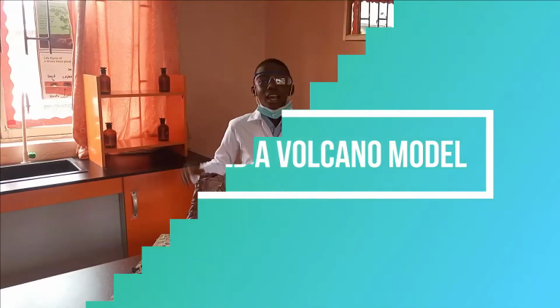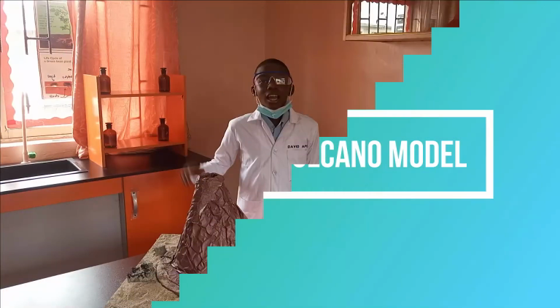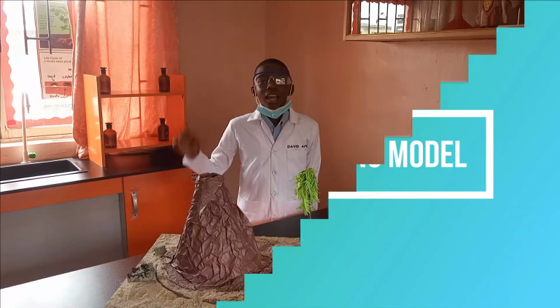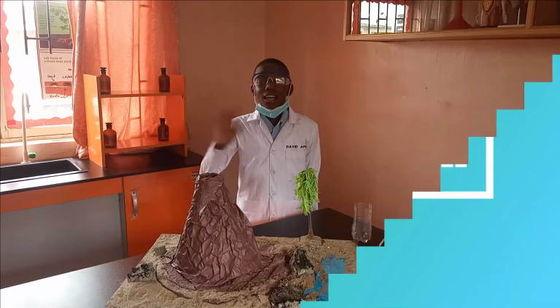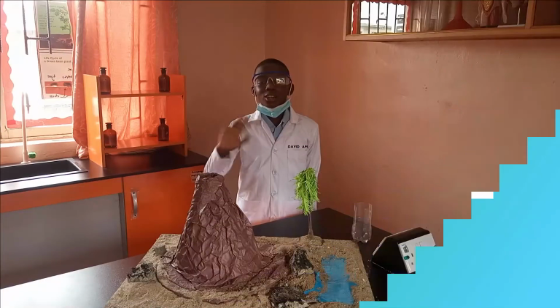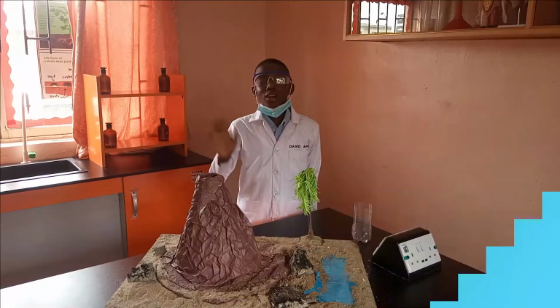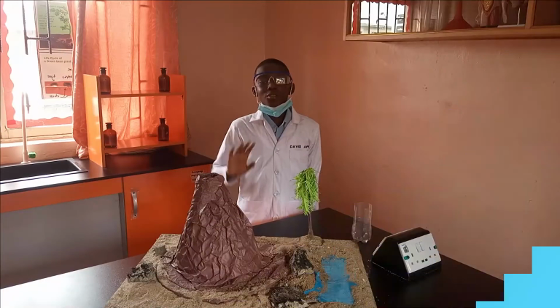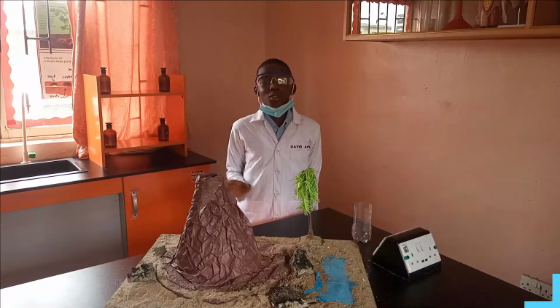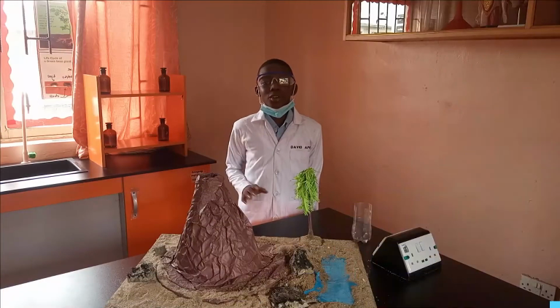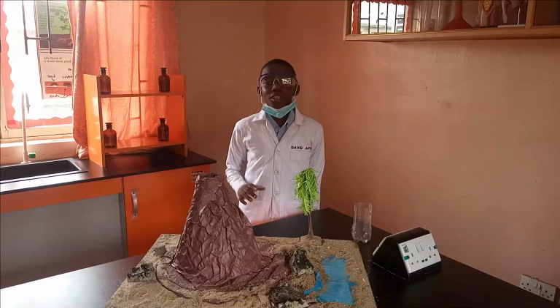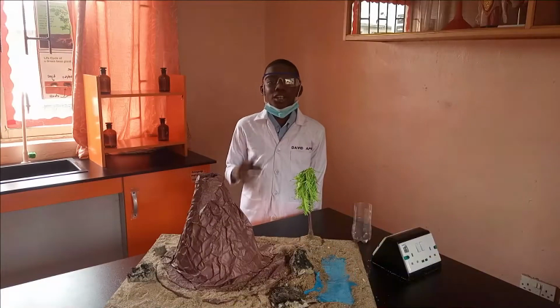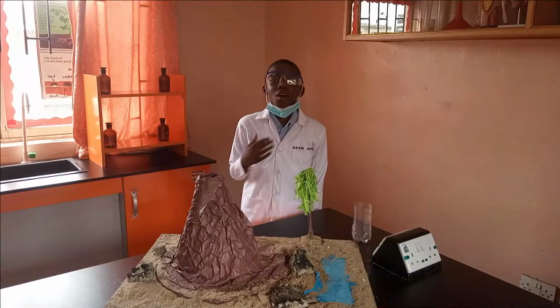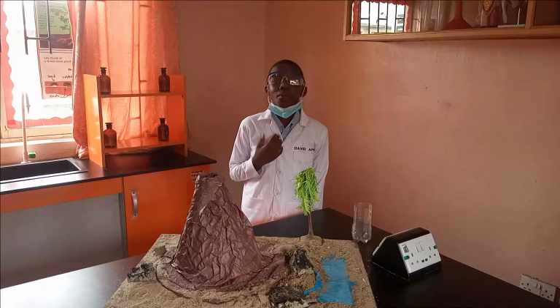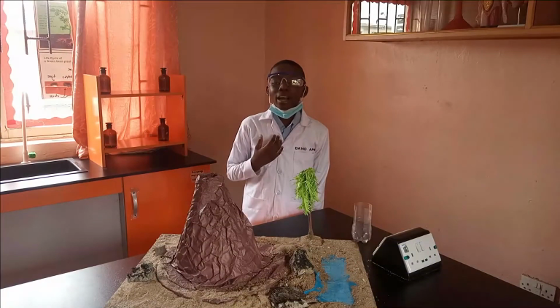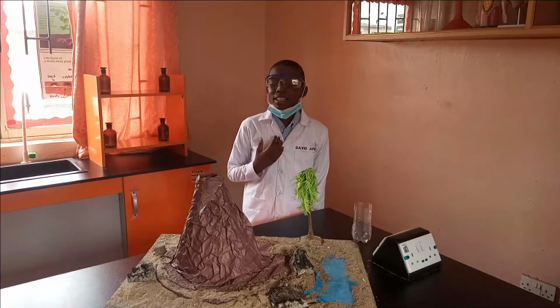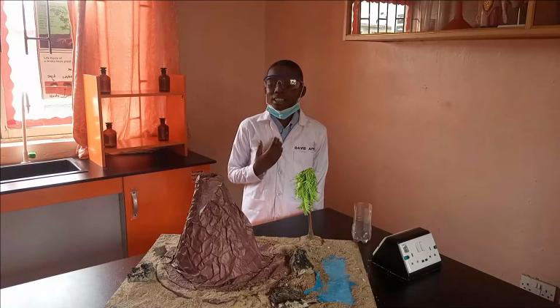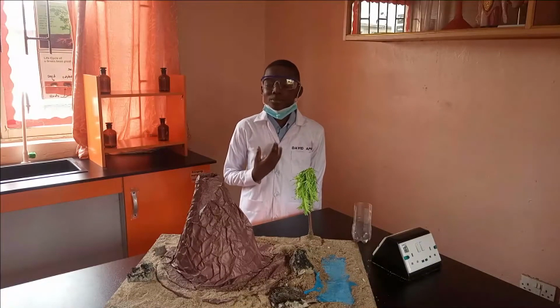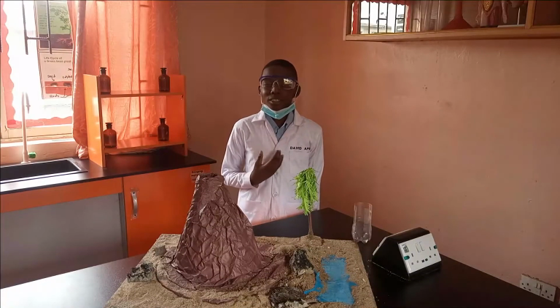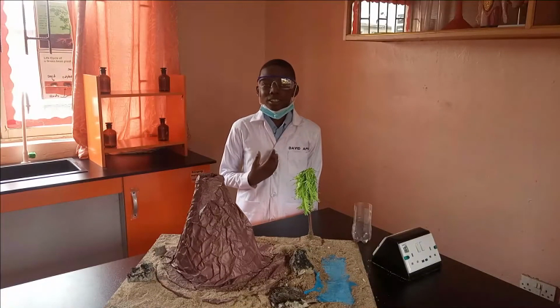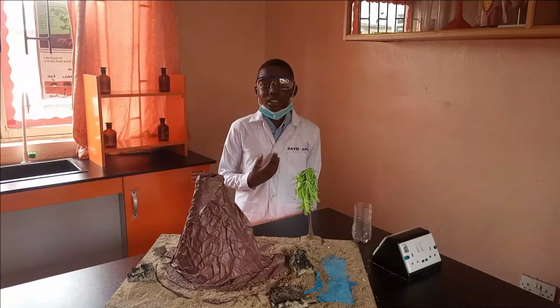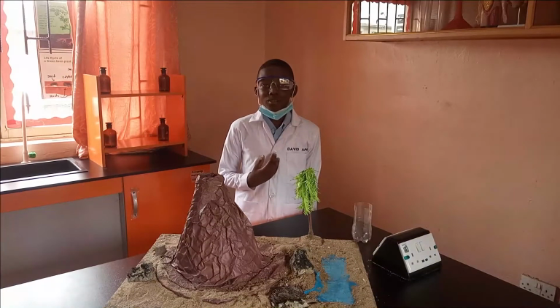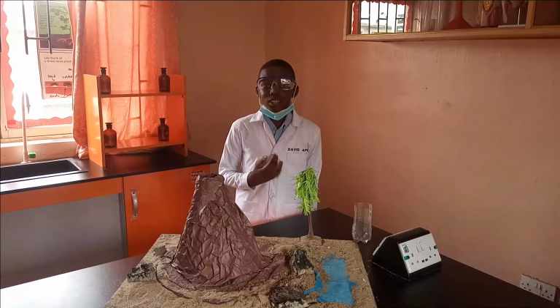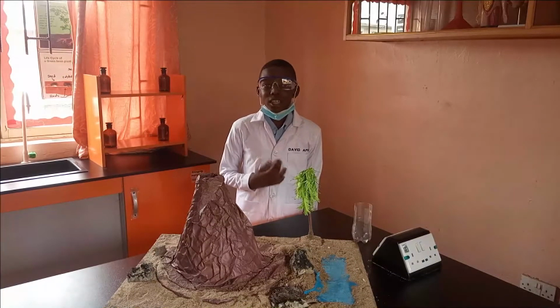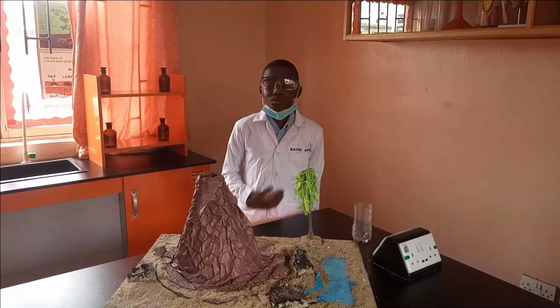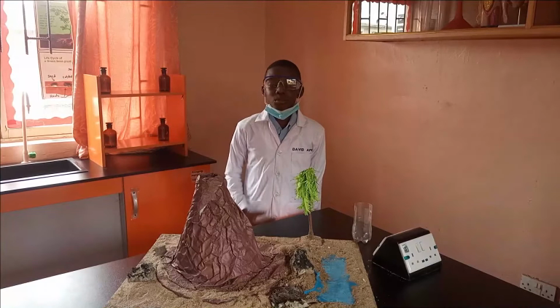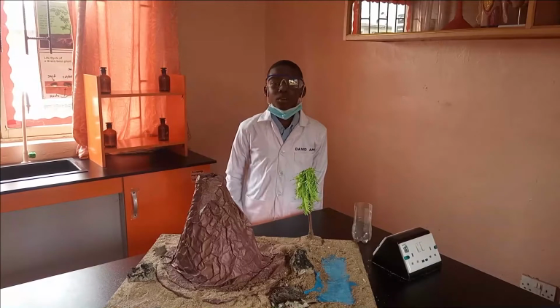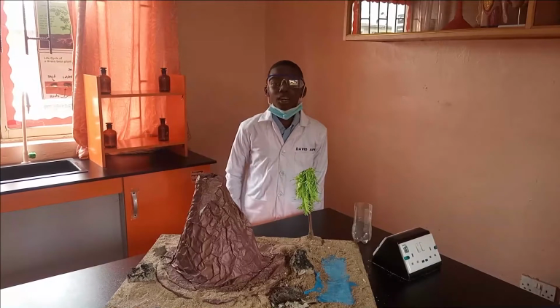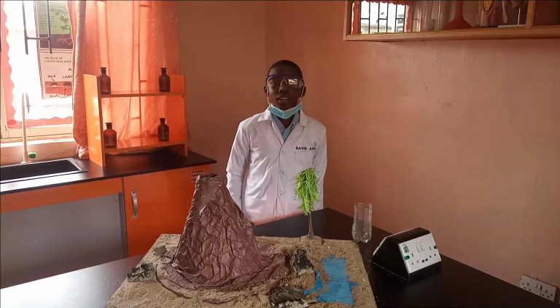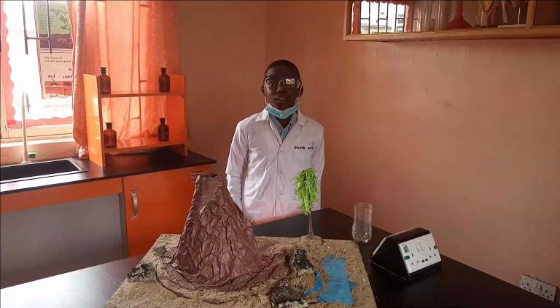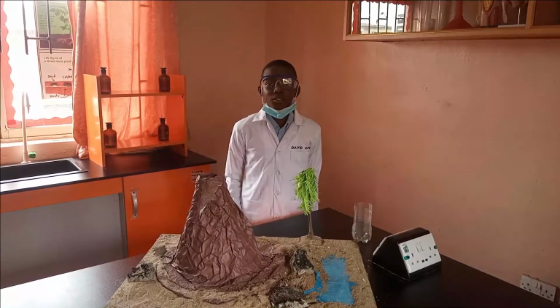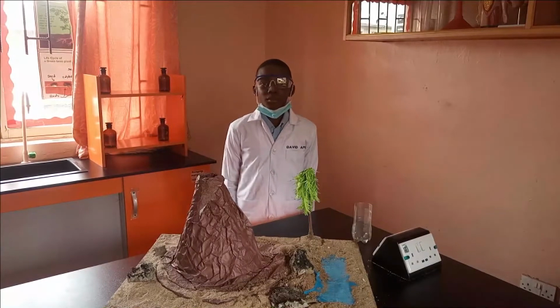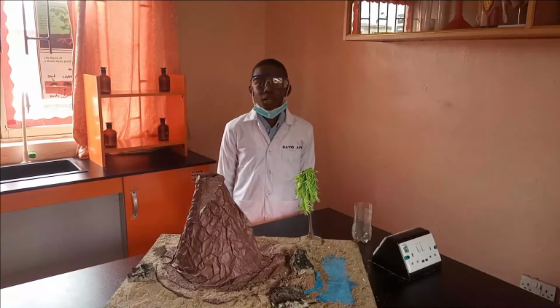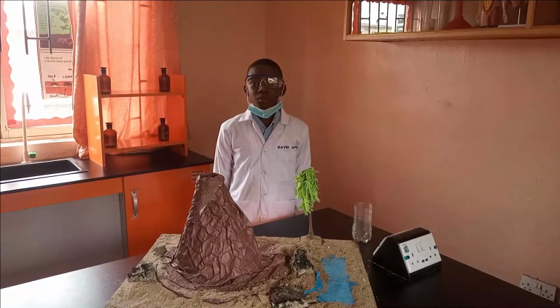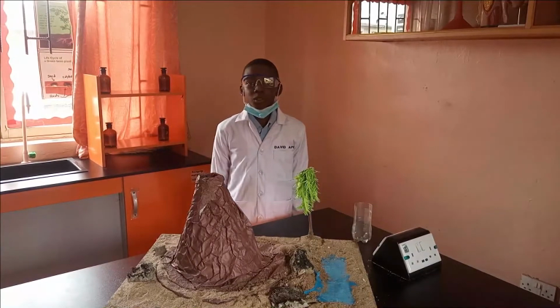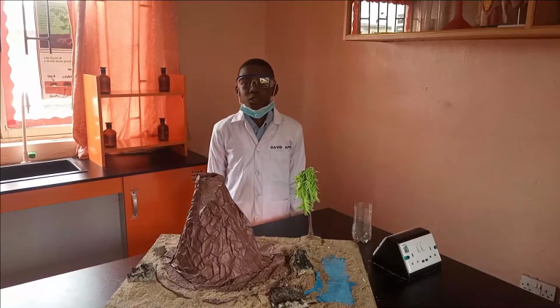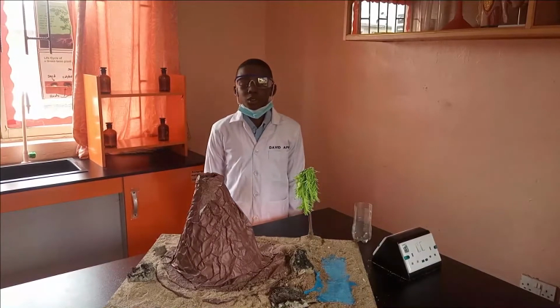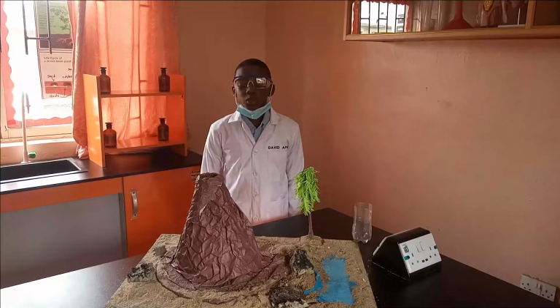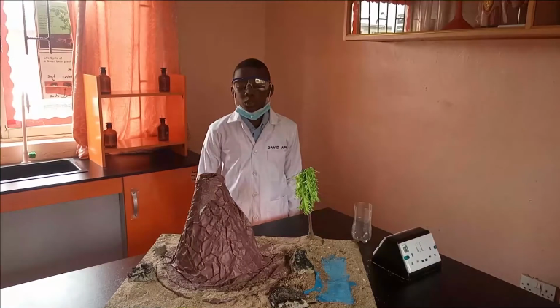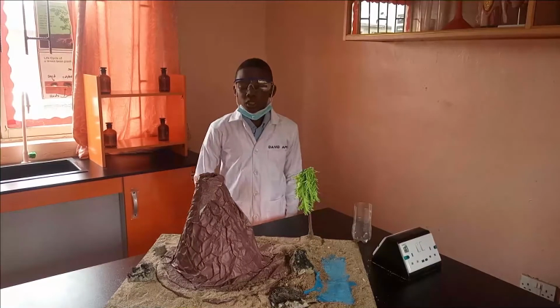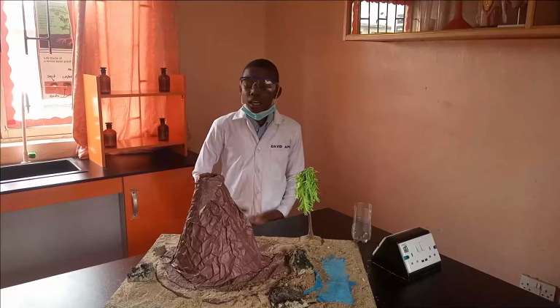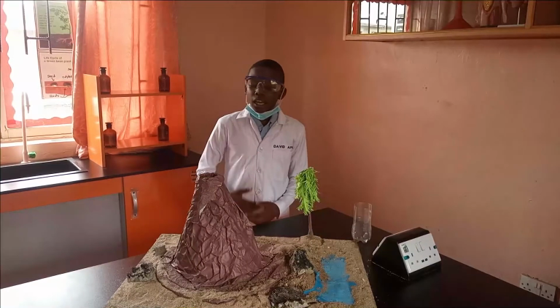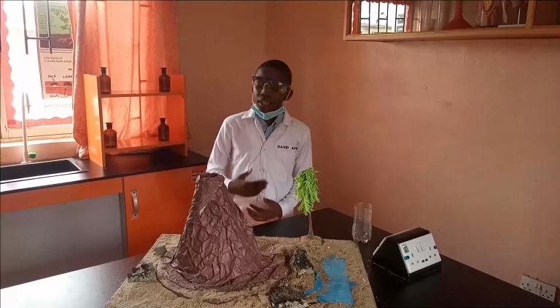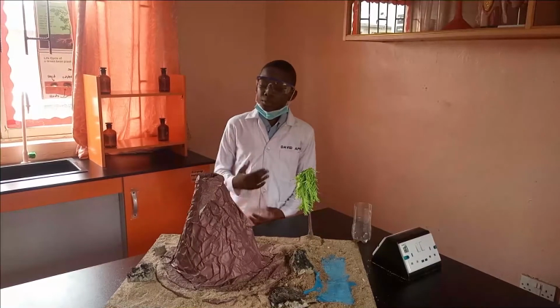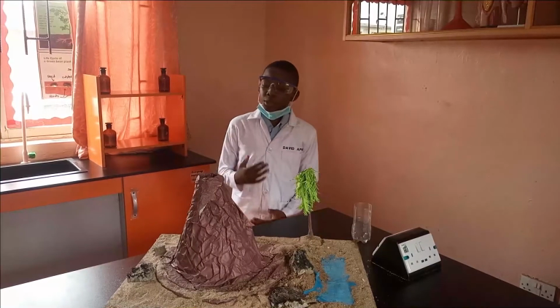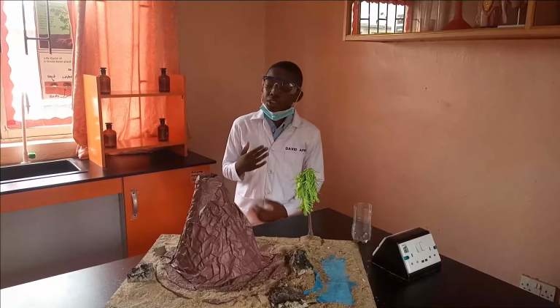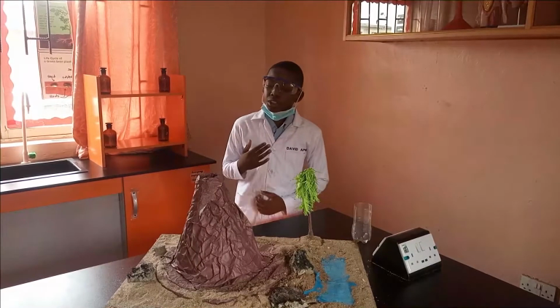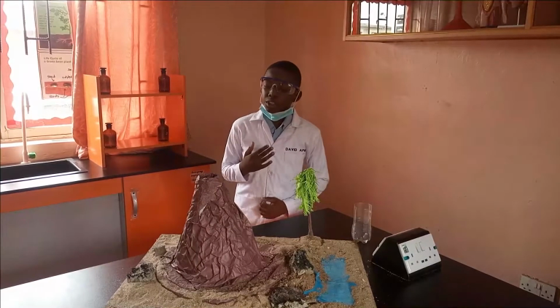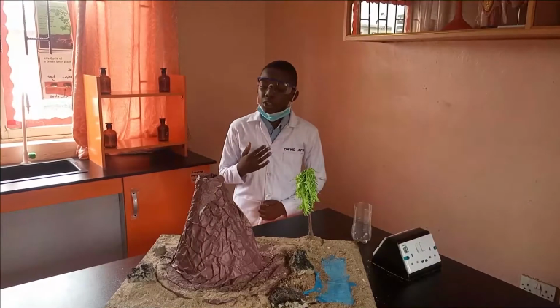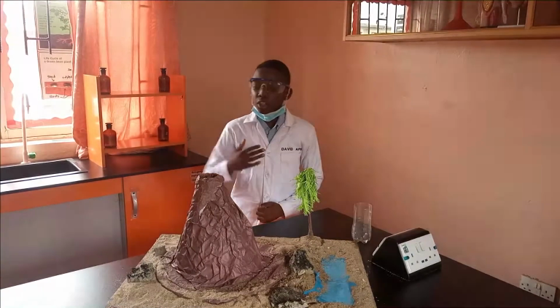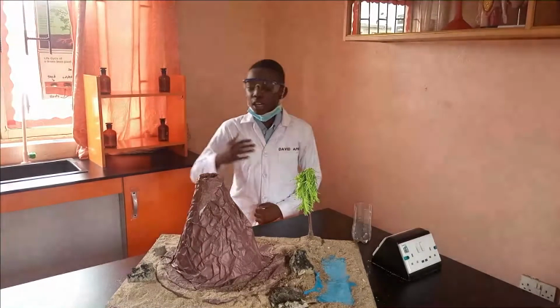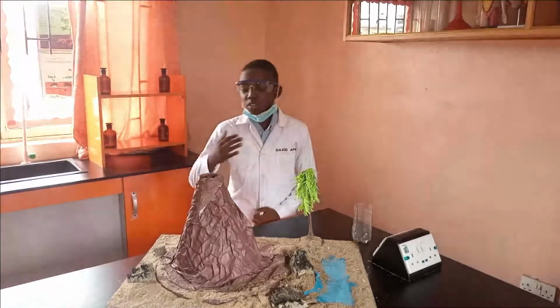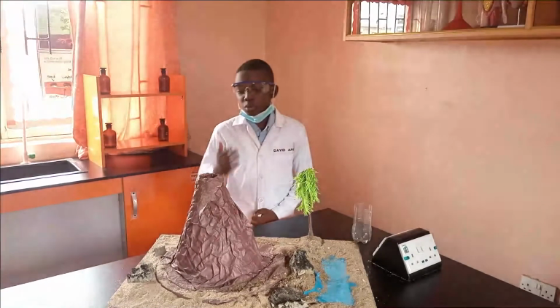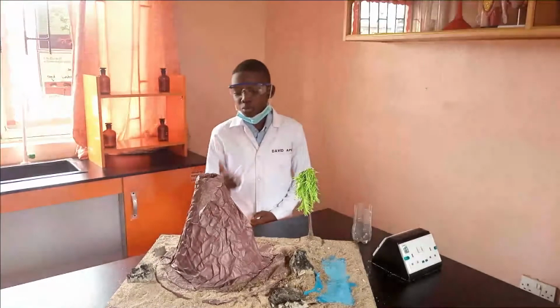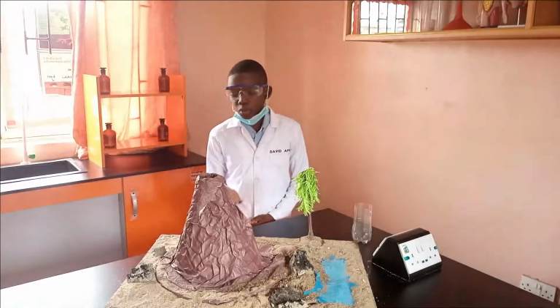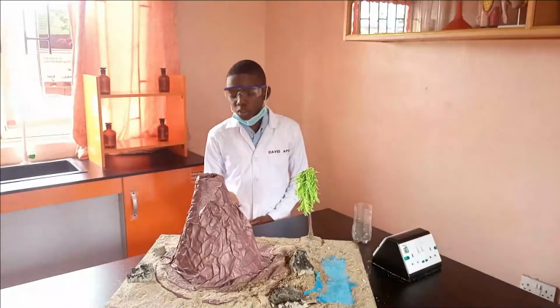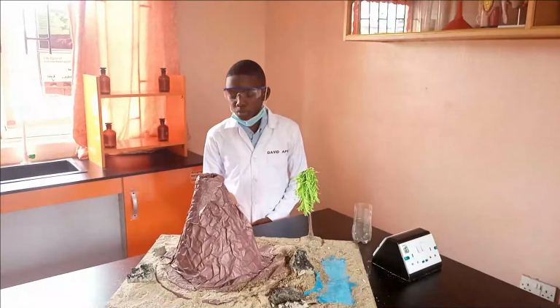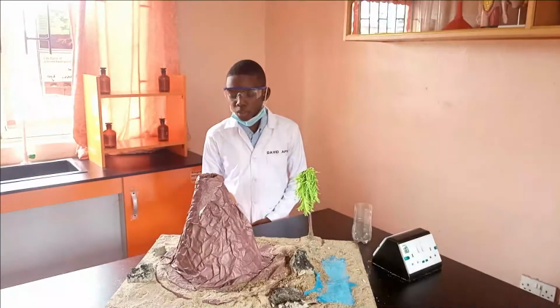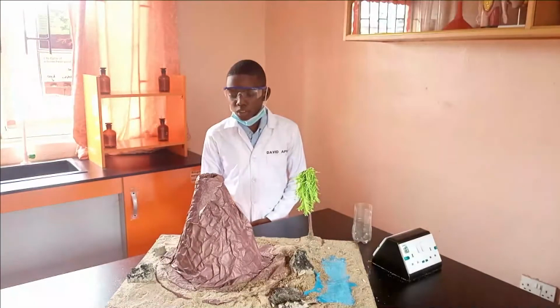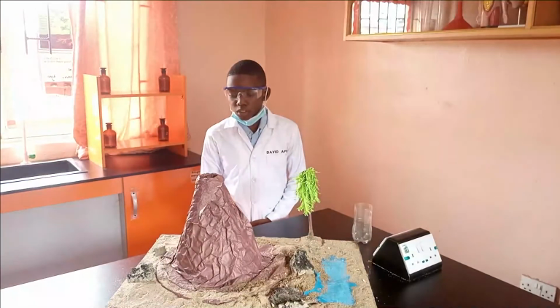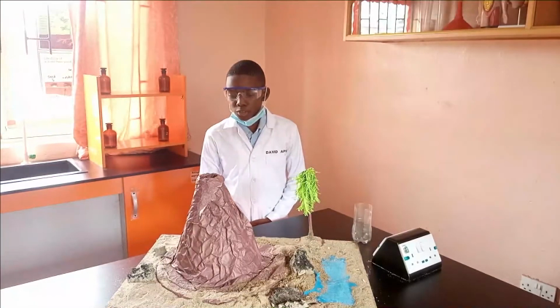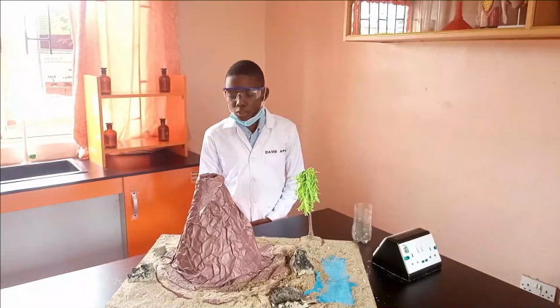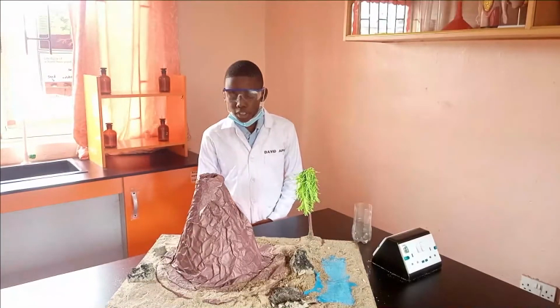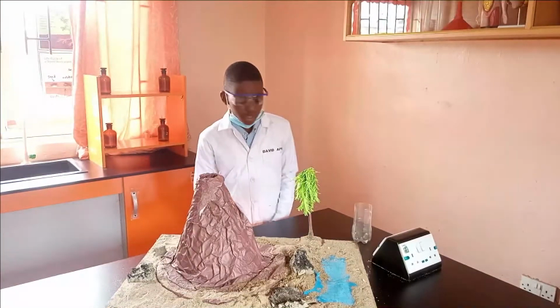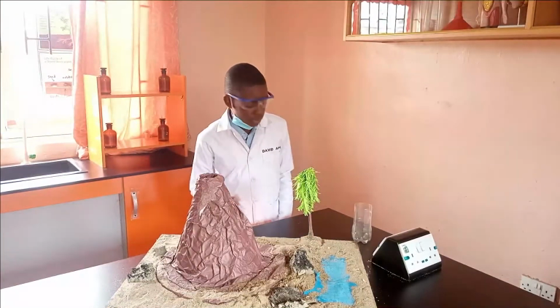Hello everyone, my name is Abu Dengra and I am from Emelon Schools, and I am going to show you how to build a model volcano.